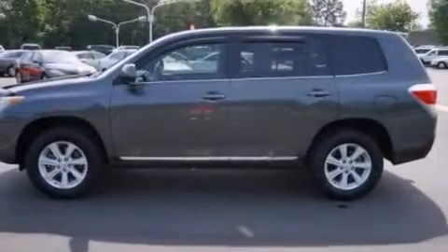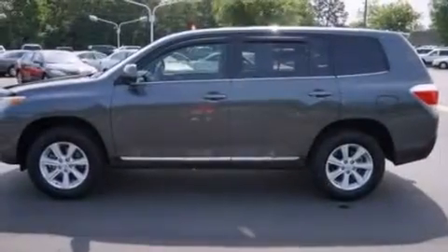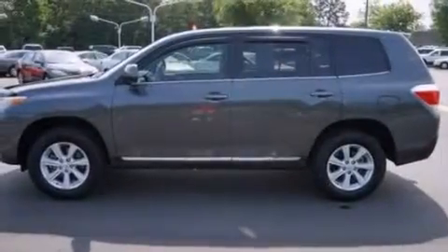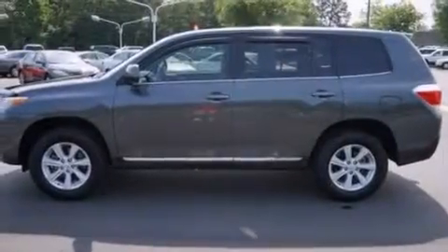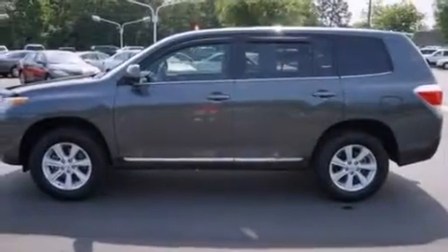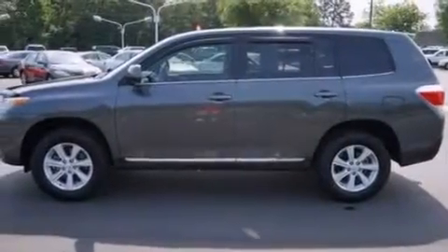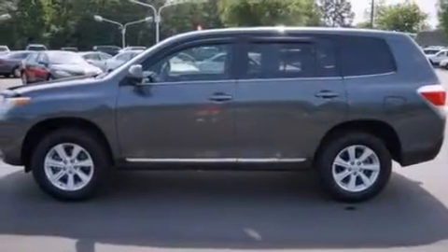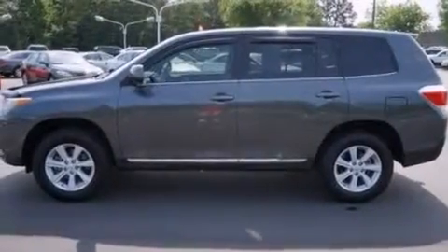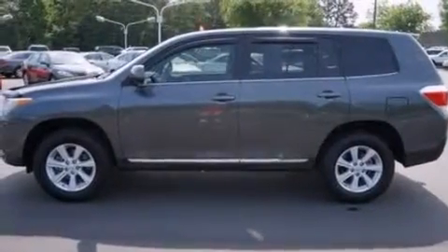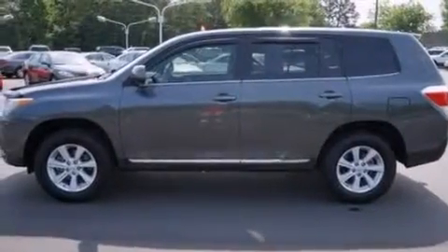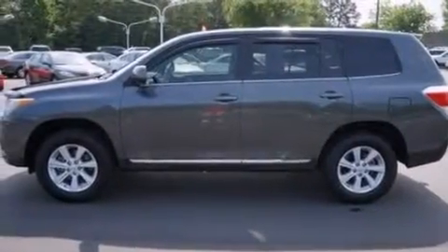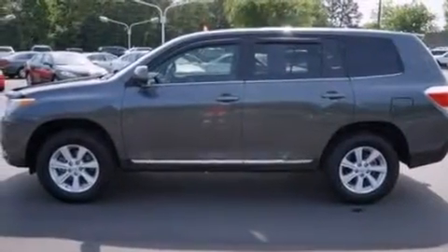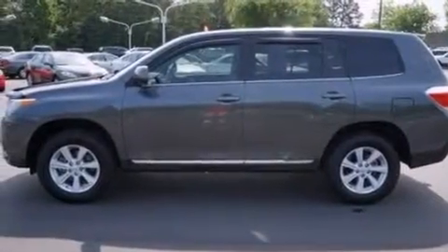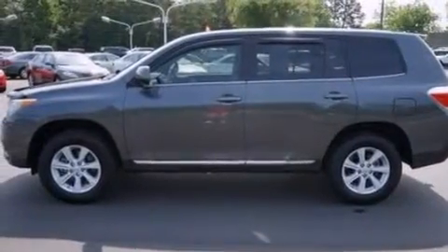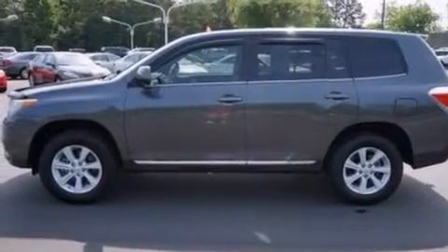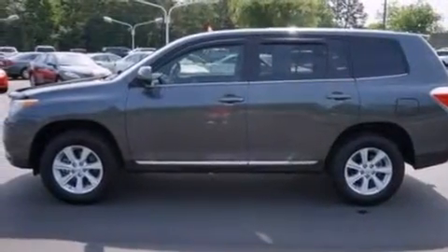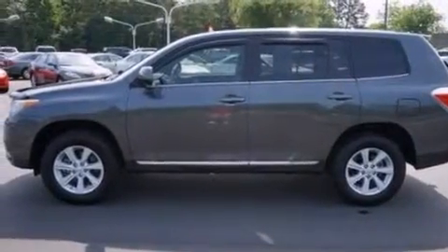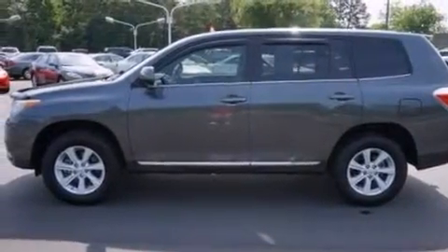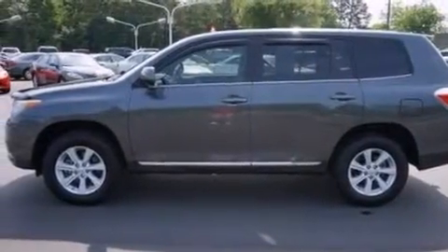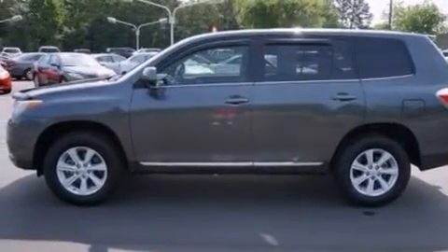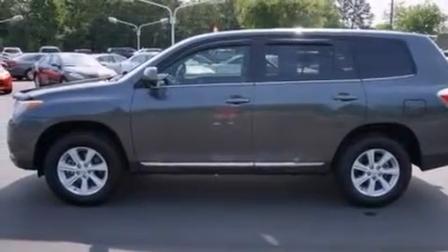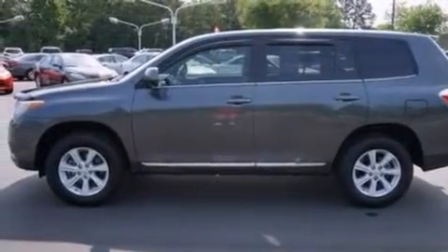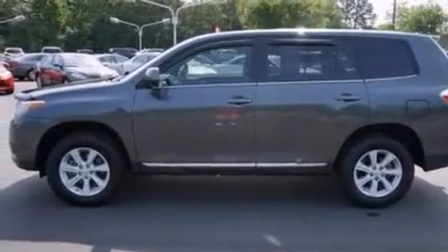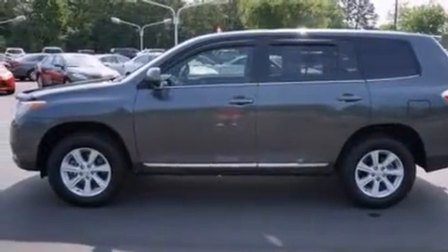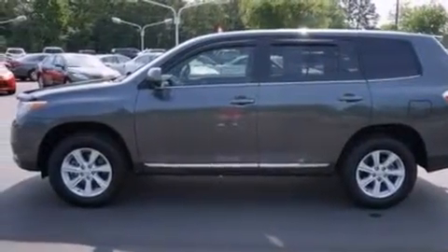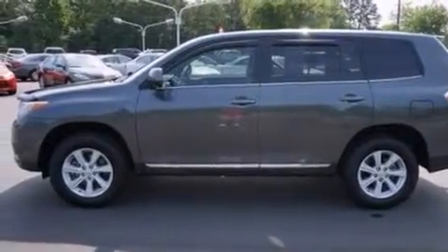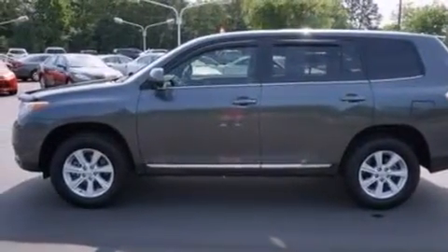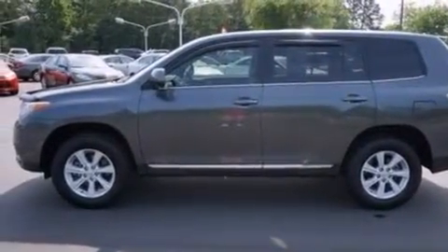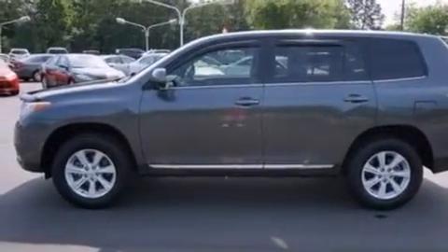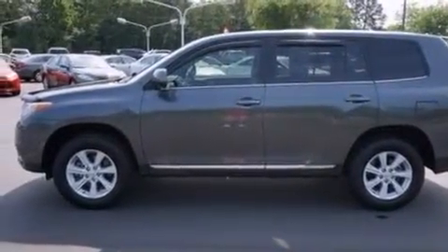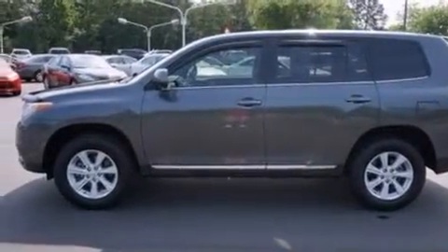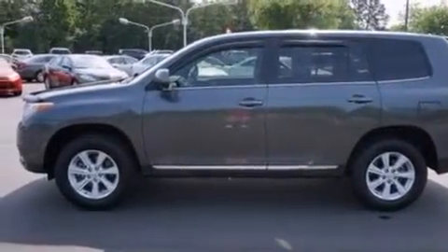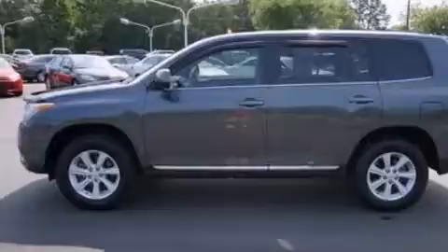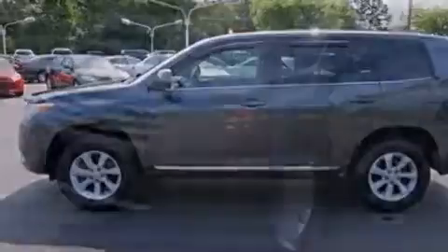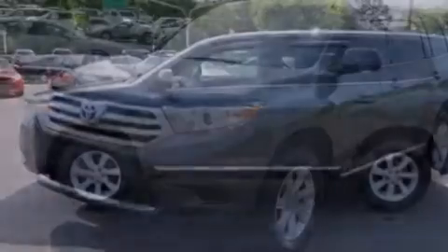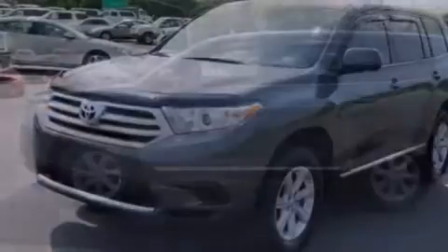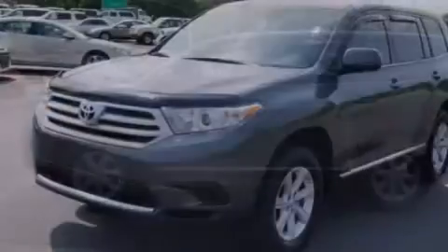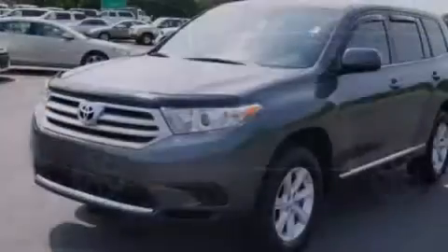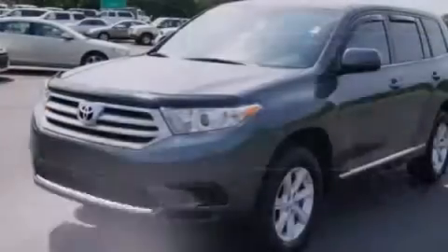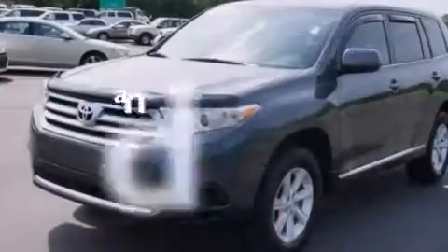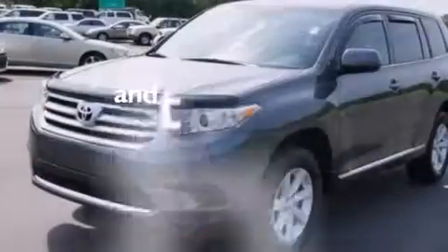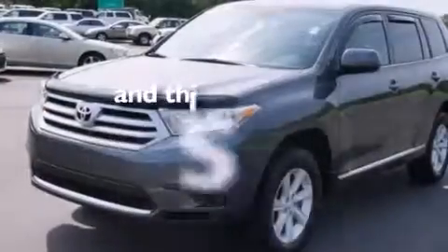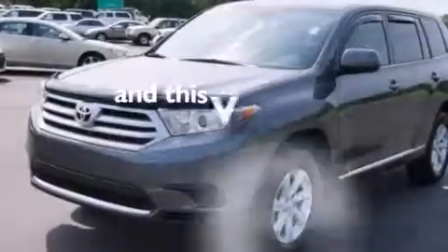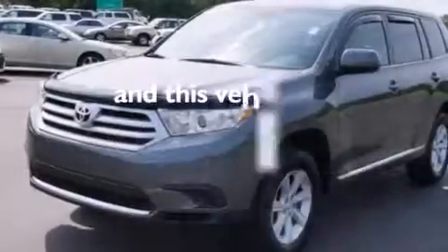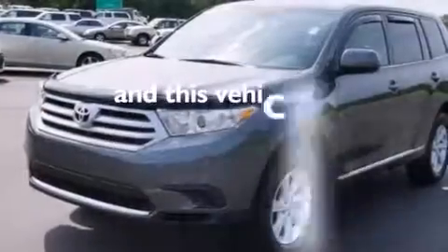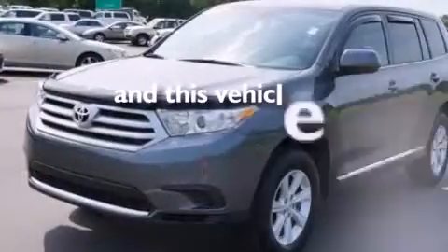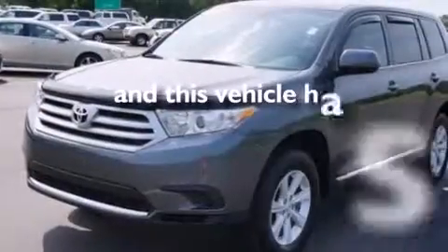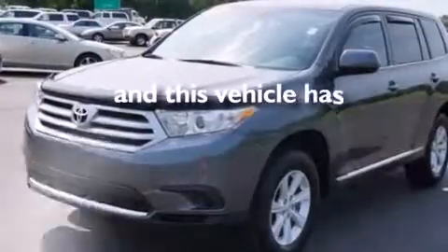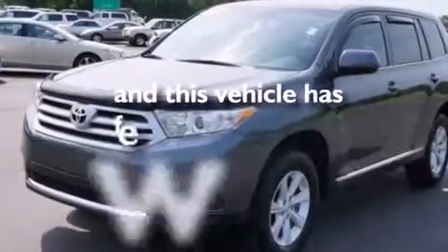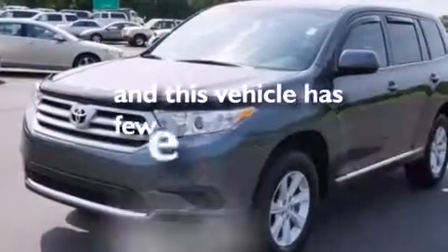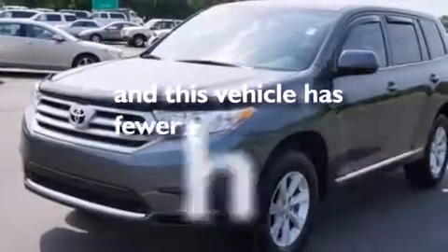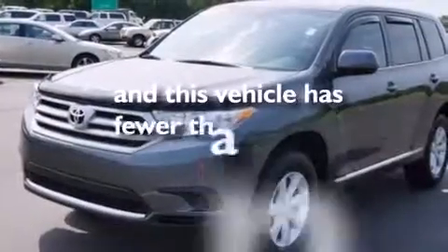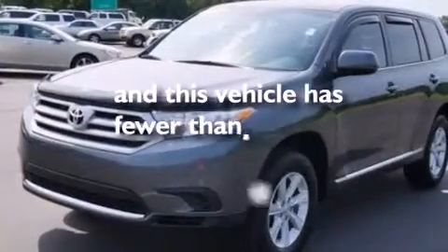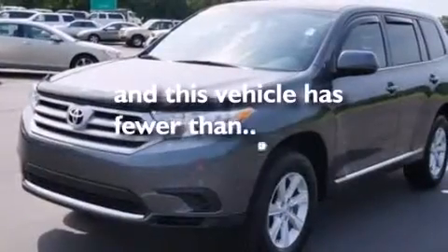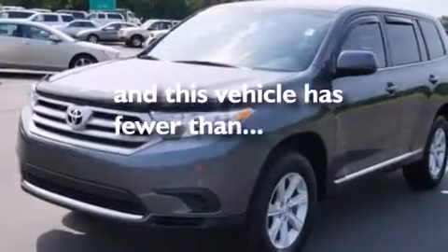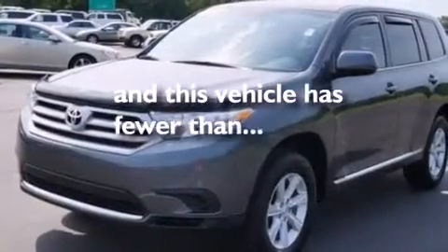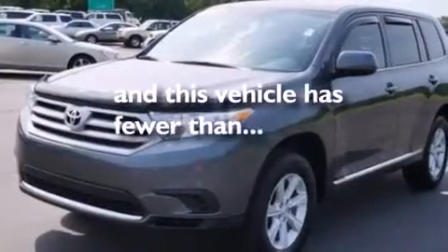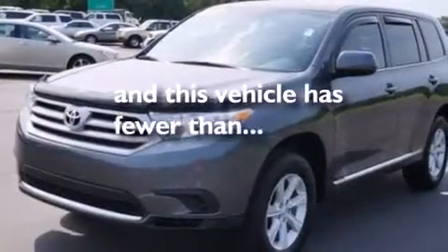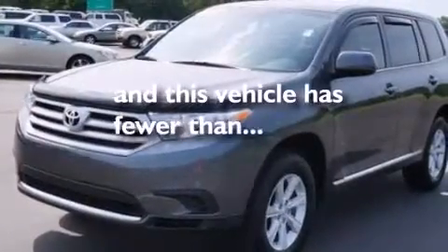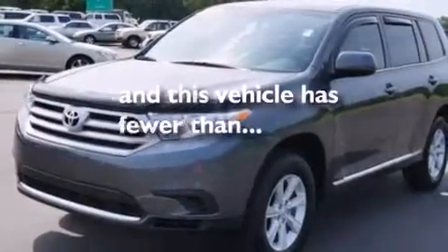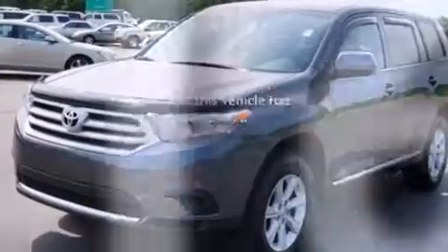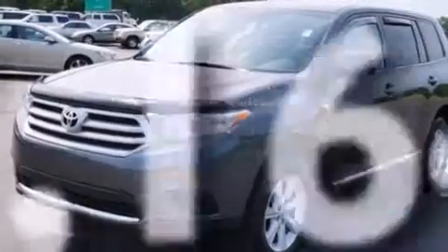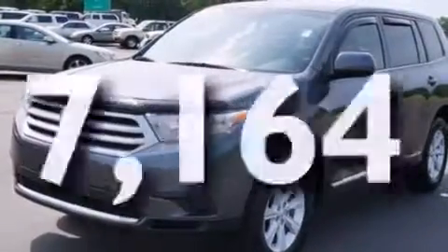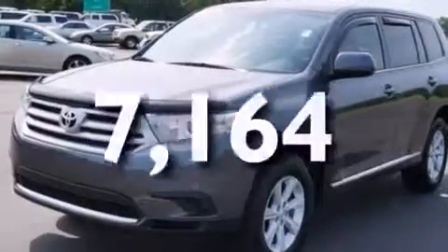Rear seat child-proof door locks, air conditioning. And this vehicle has fewer than 8,000 miles on the odometer.